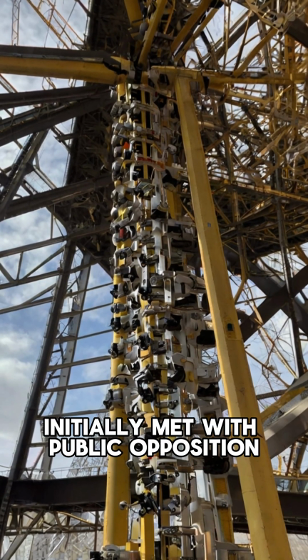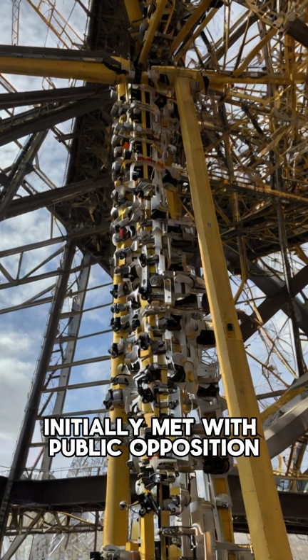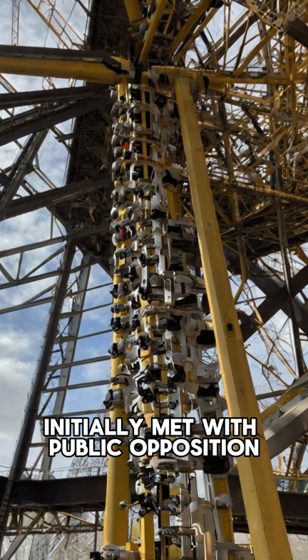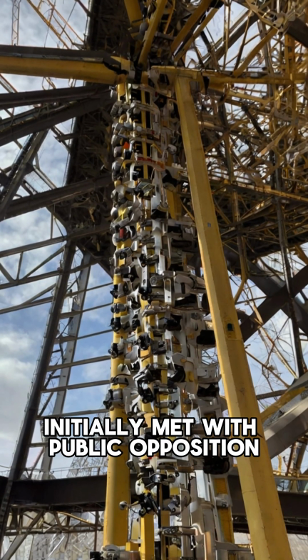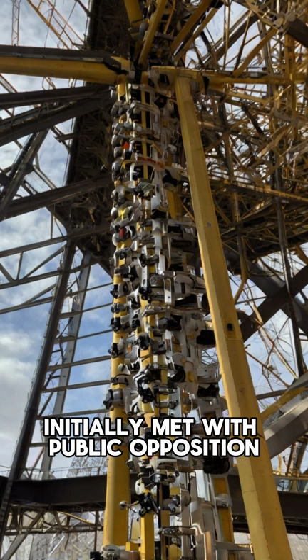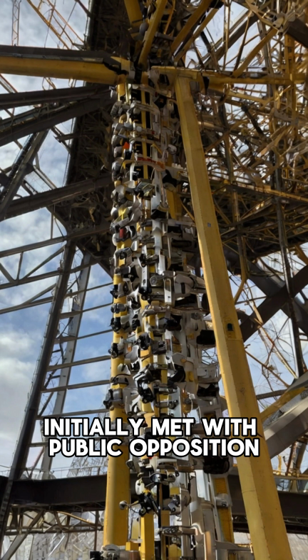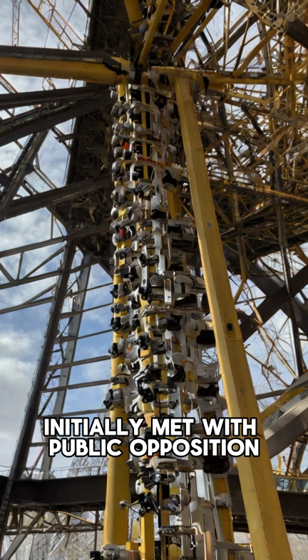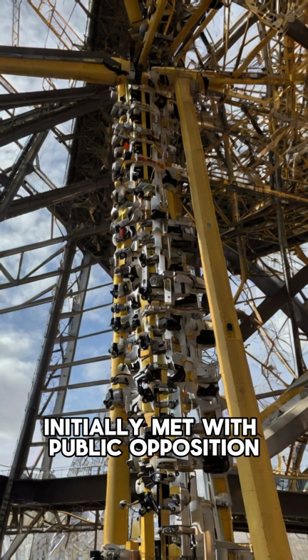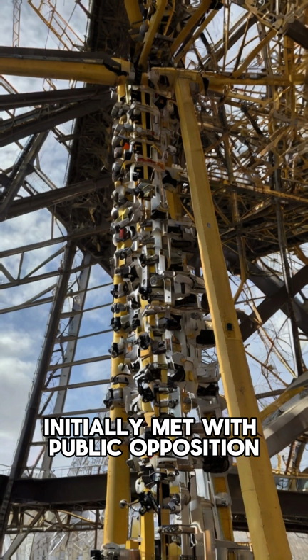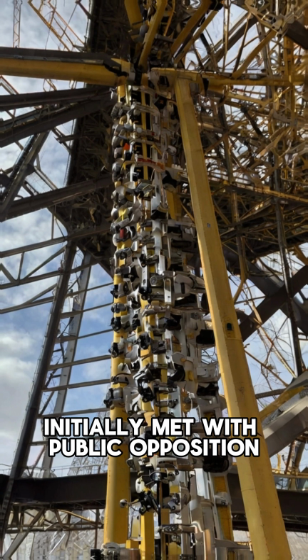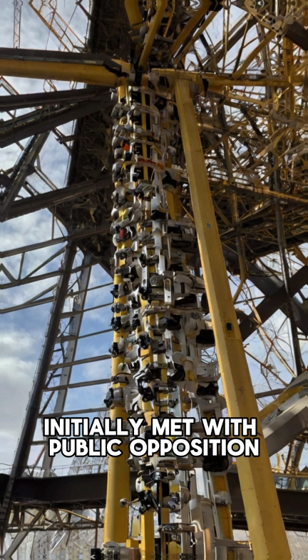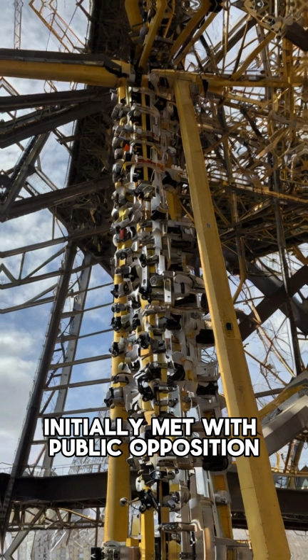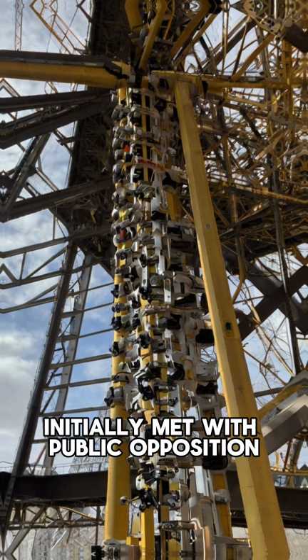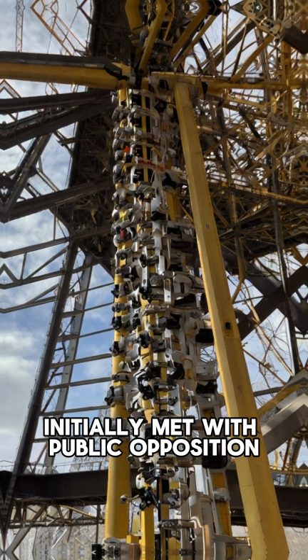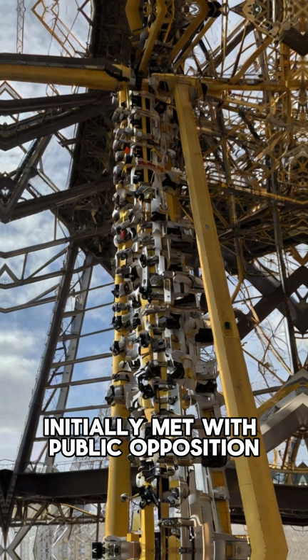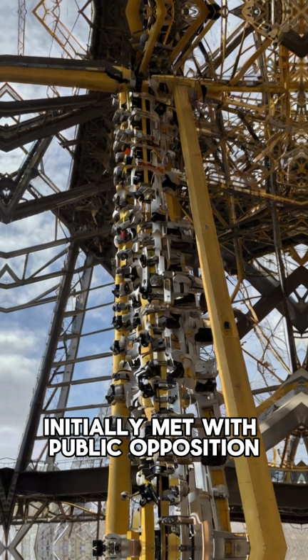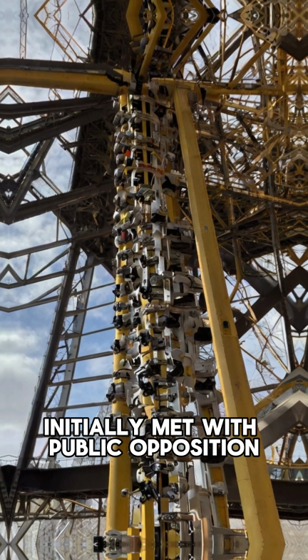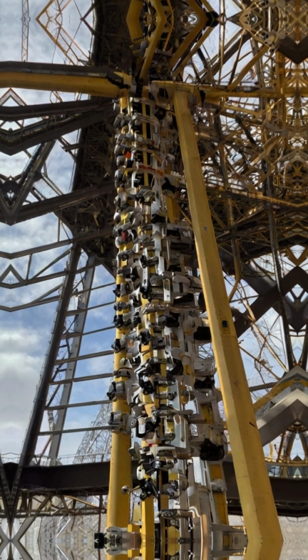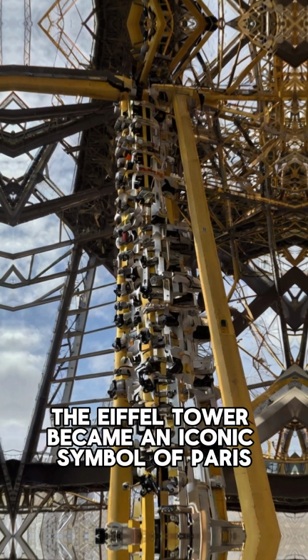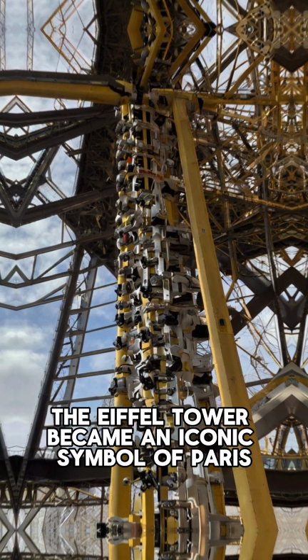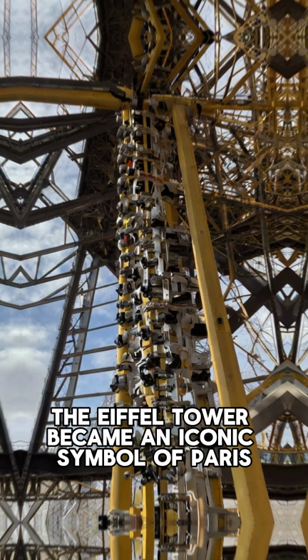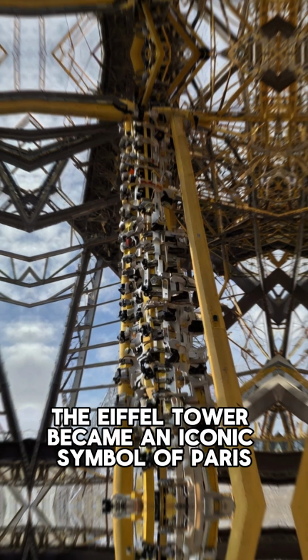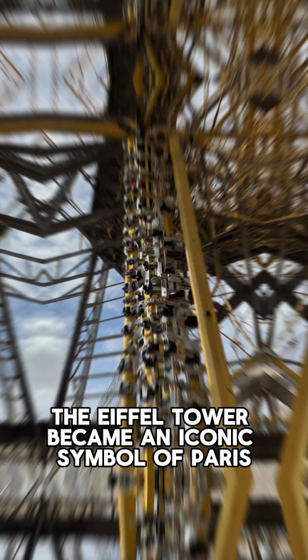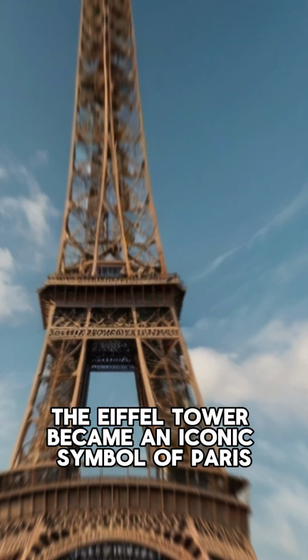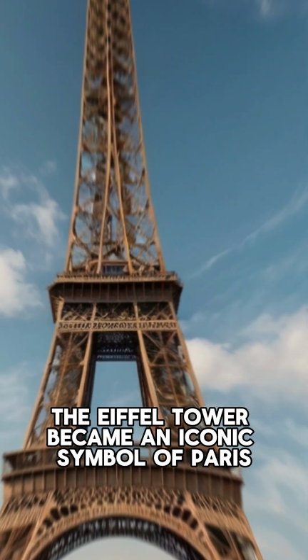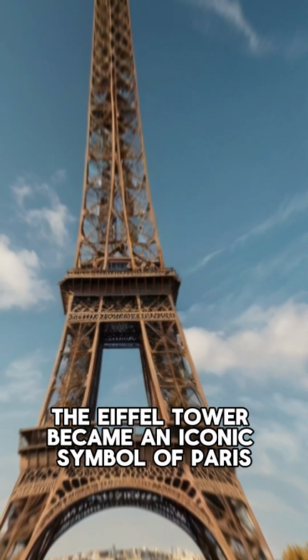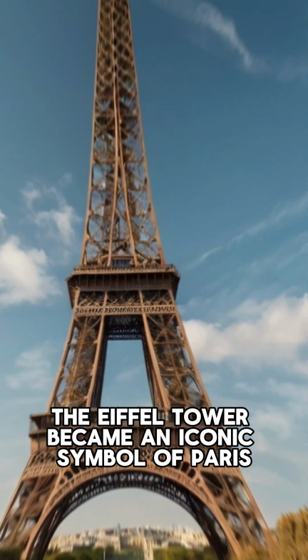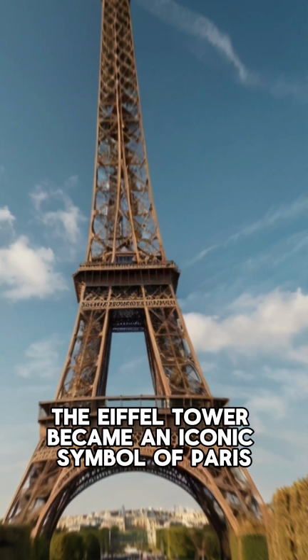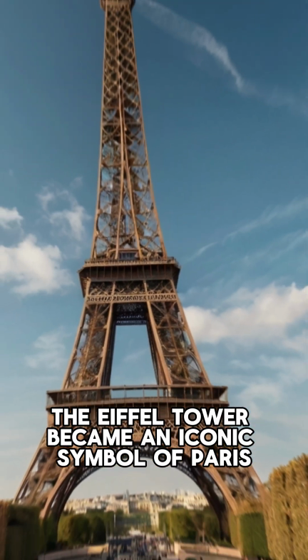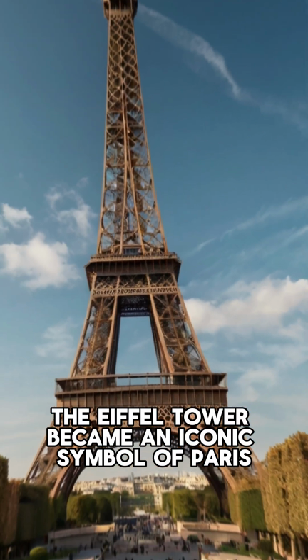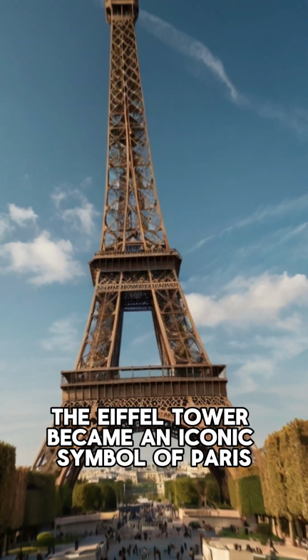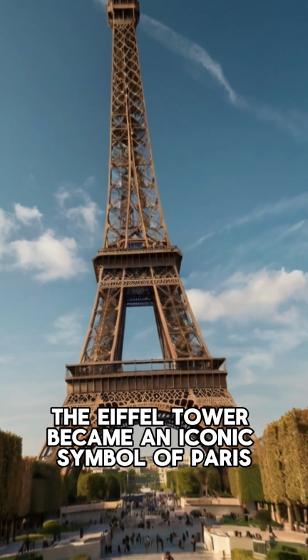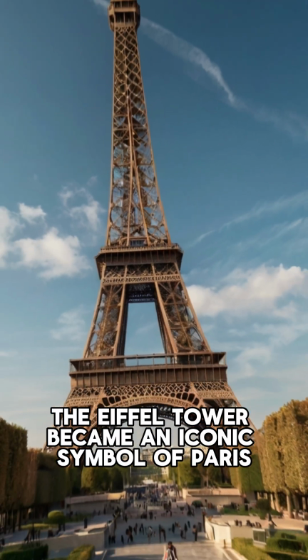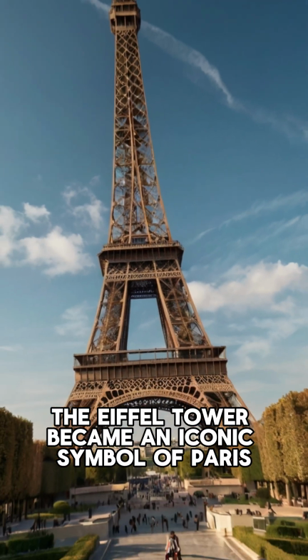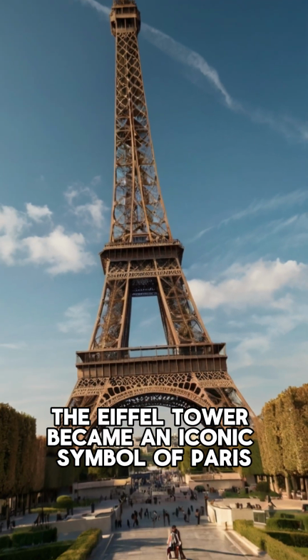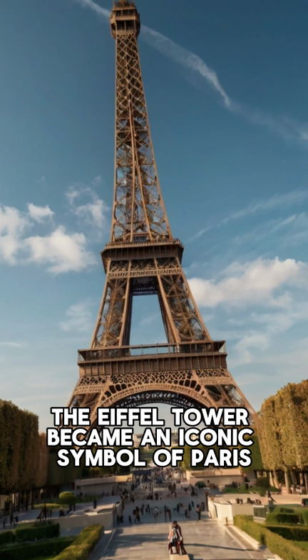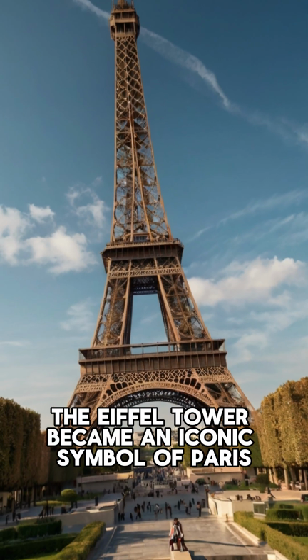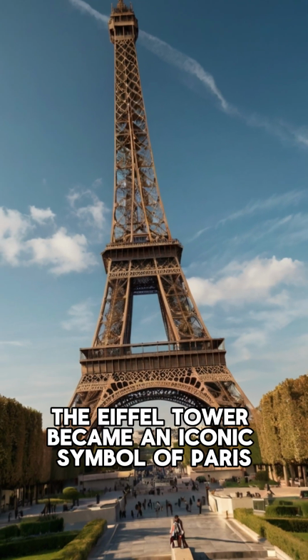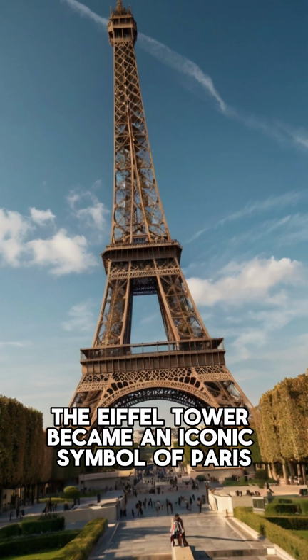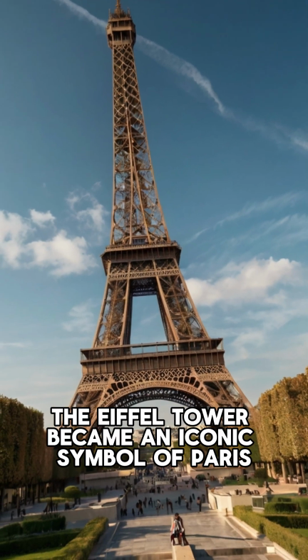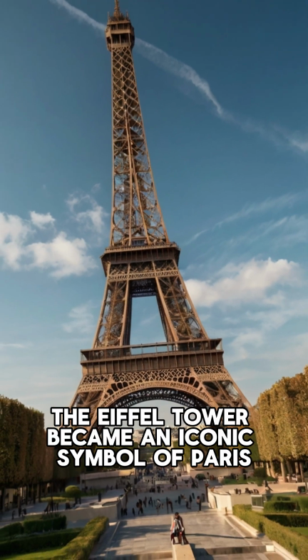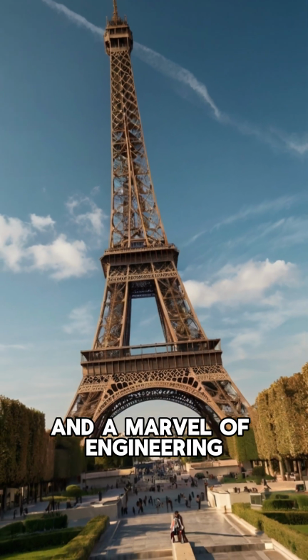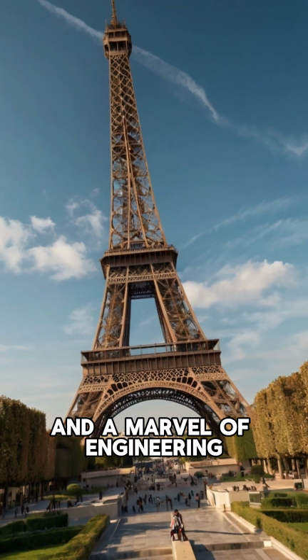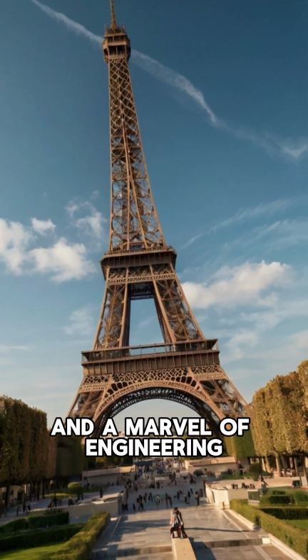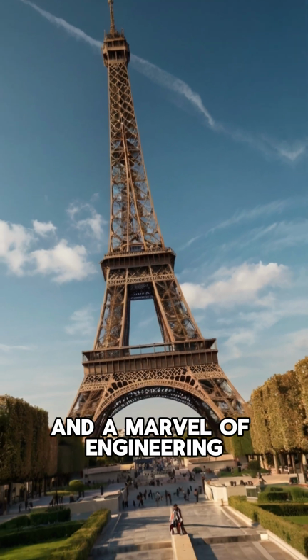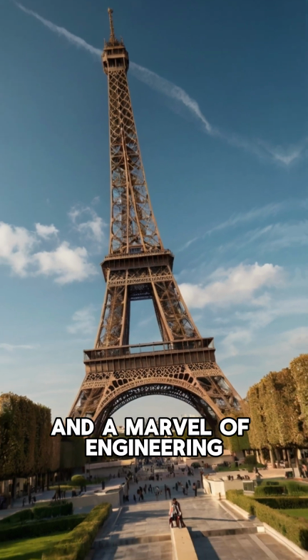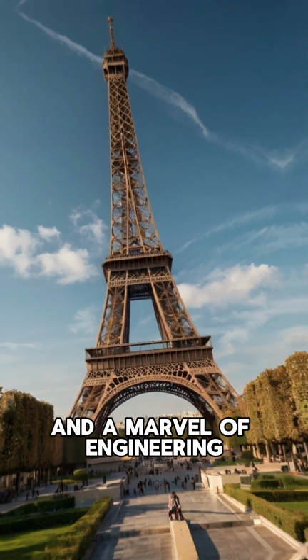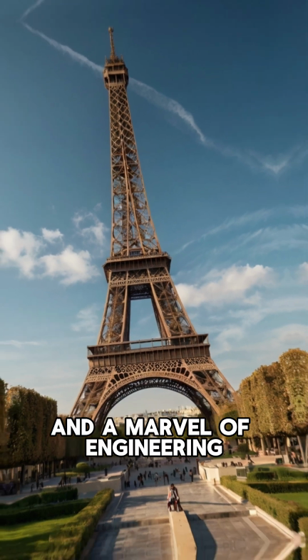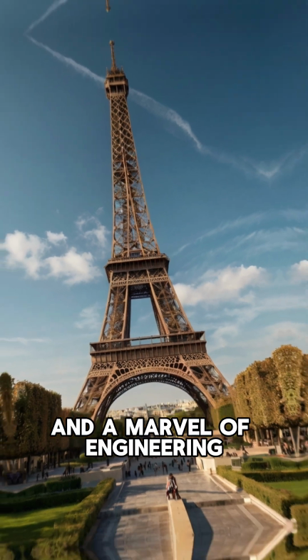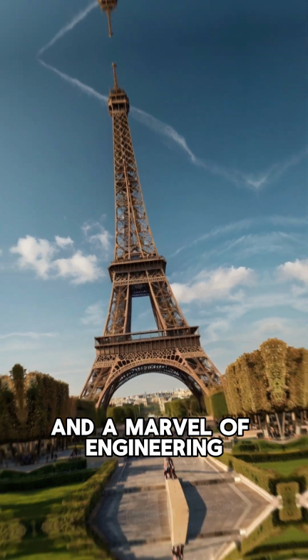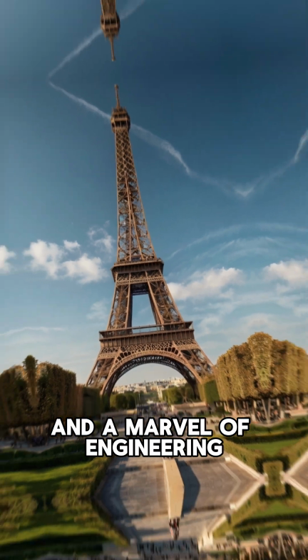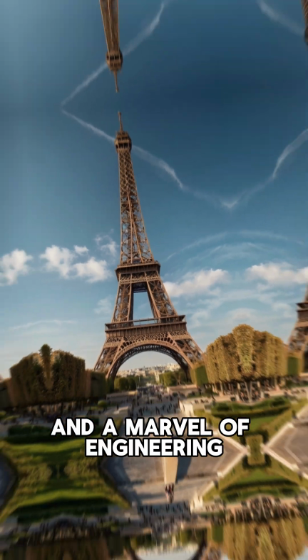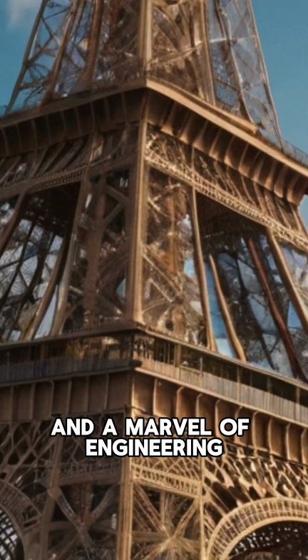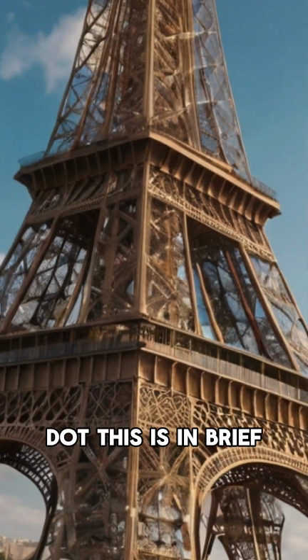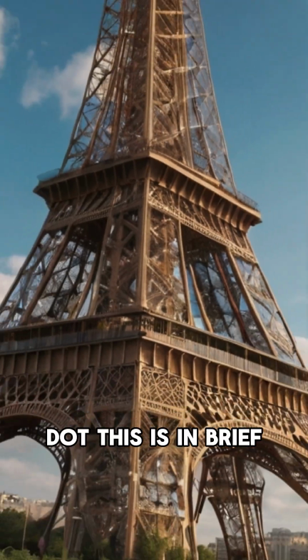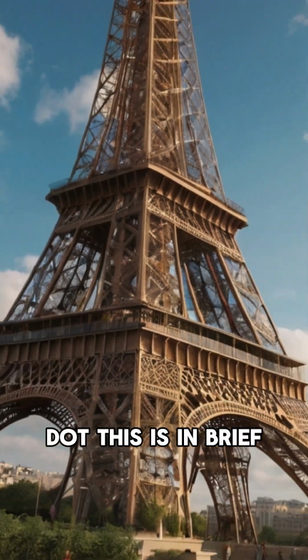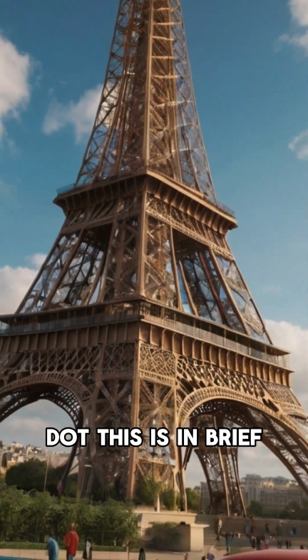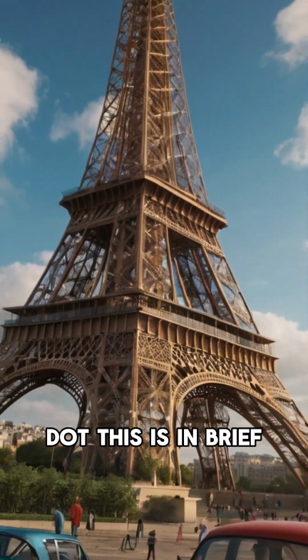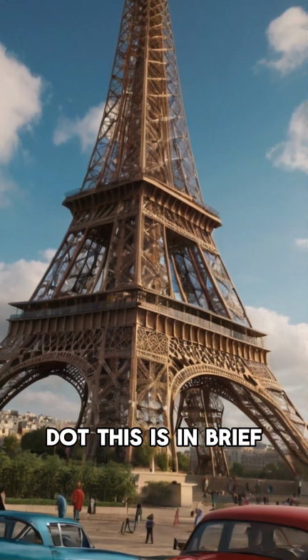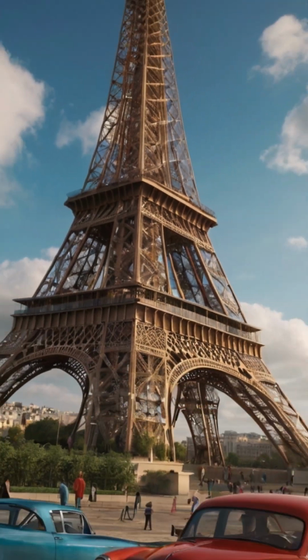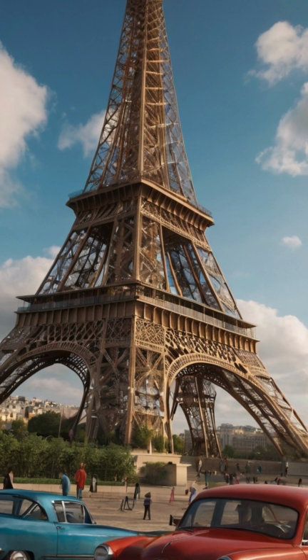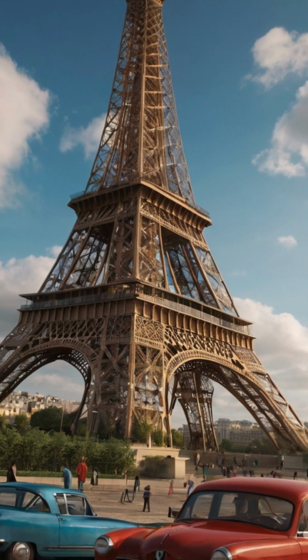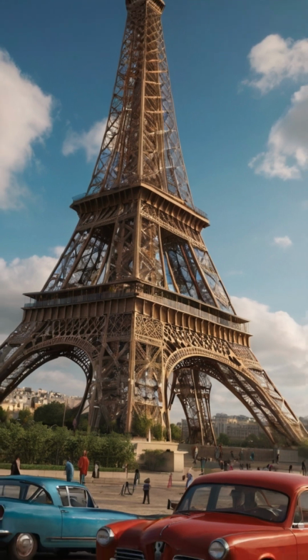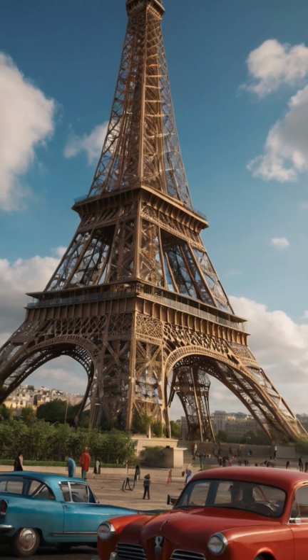Initially met with public opposition, the Eiffel Tower became an iconic symbol of Paris and a marvel of engineering. This has been a brief overview.